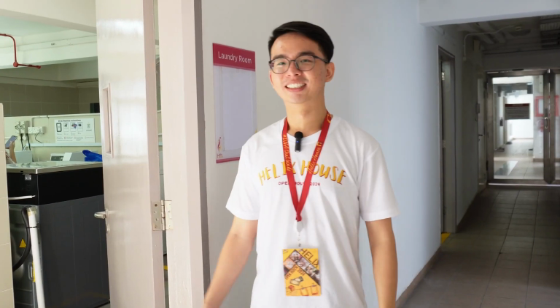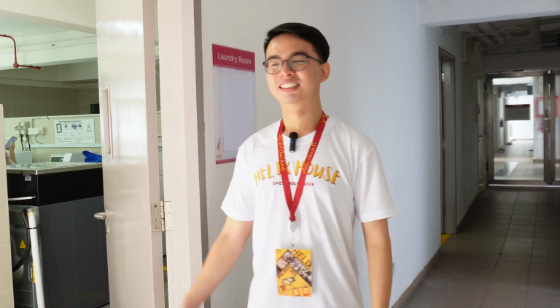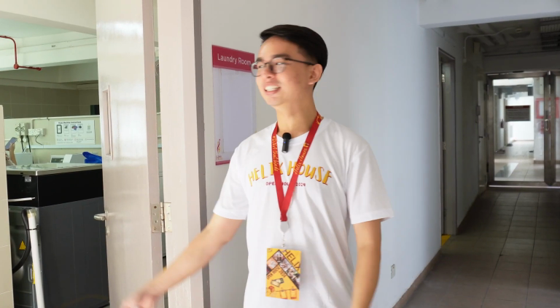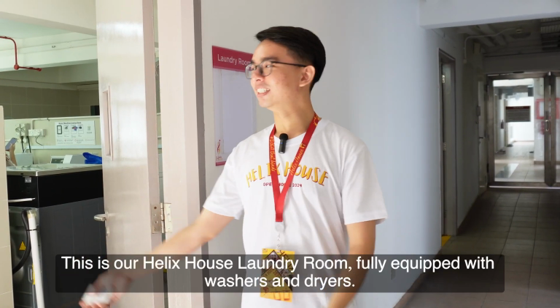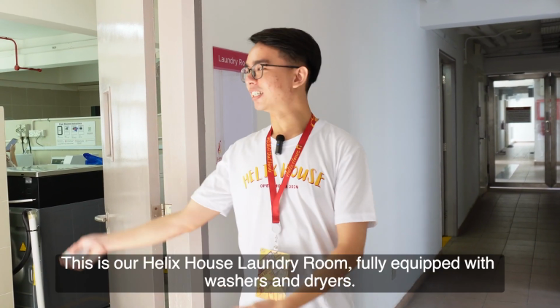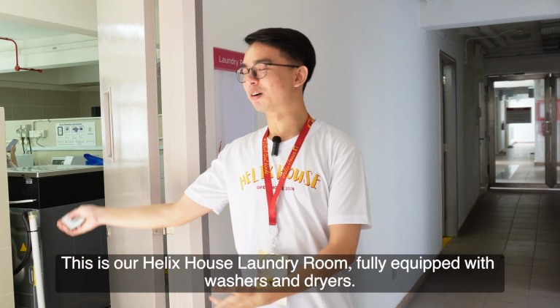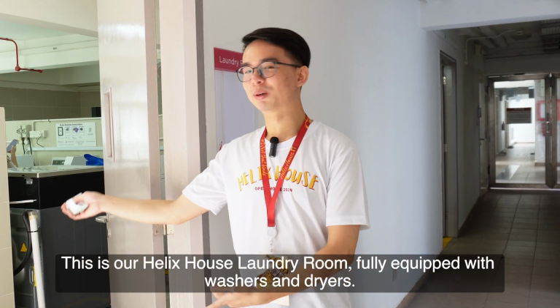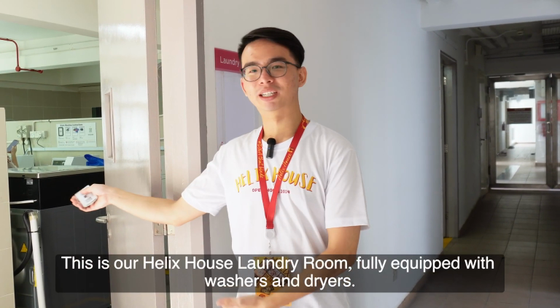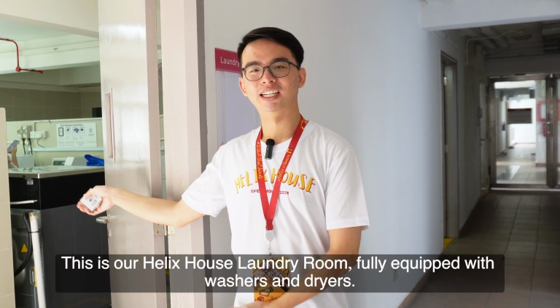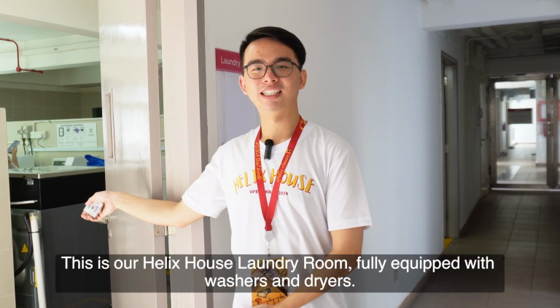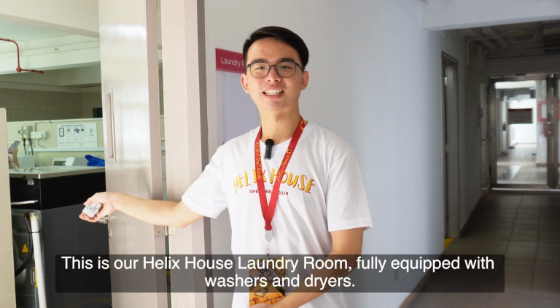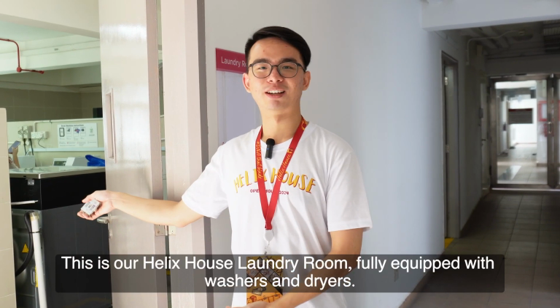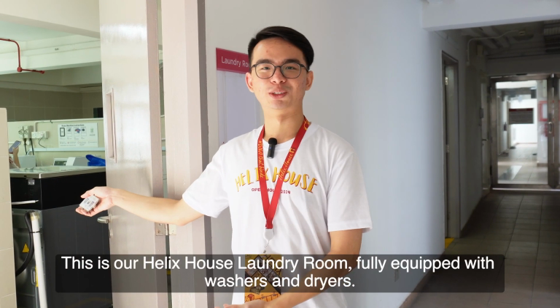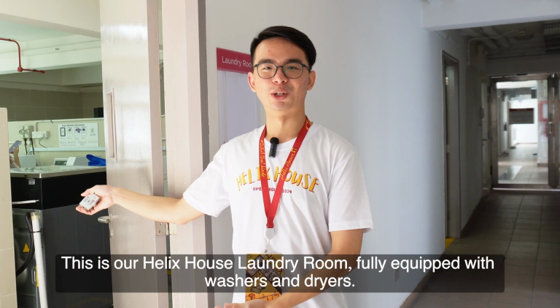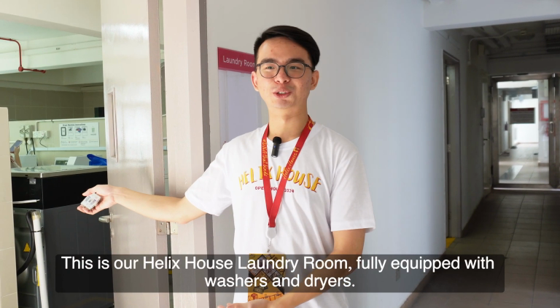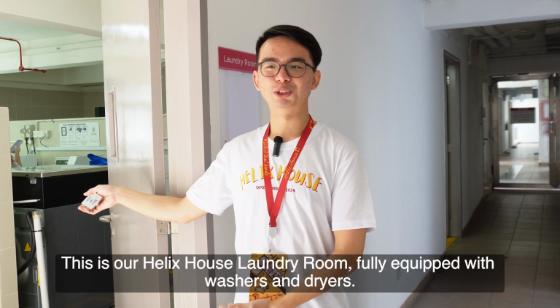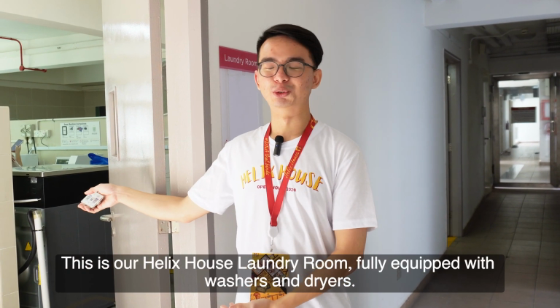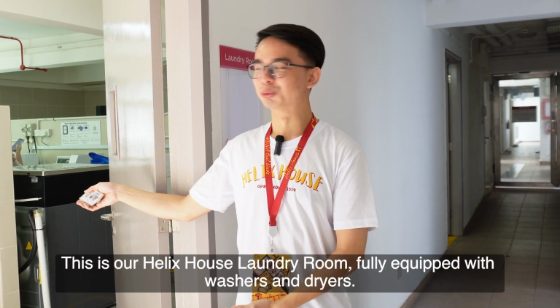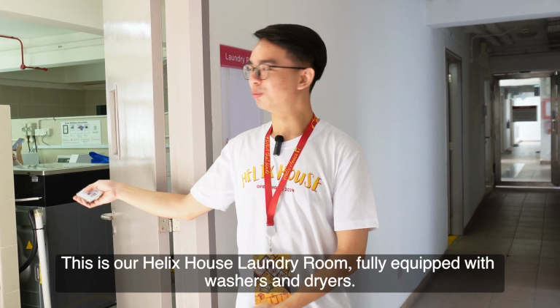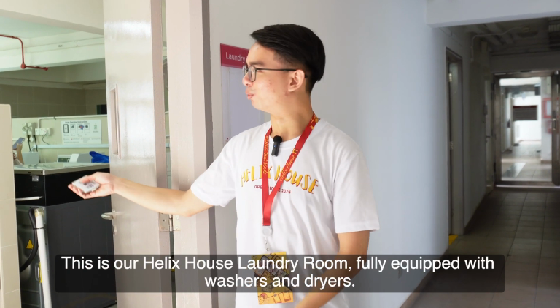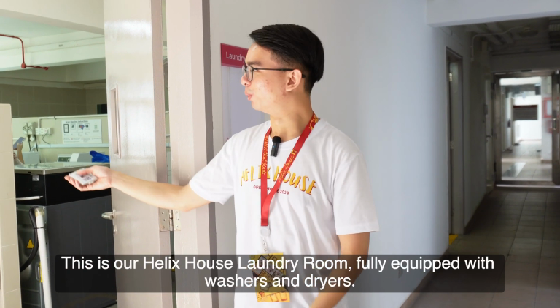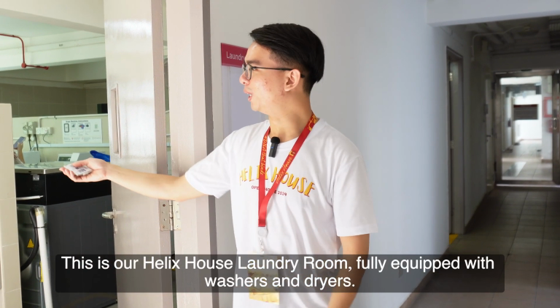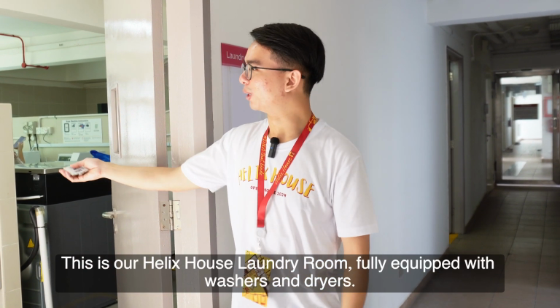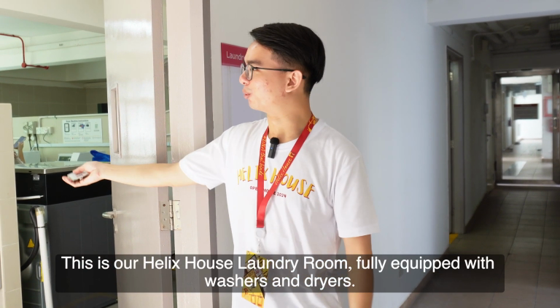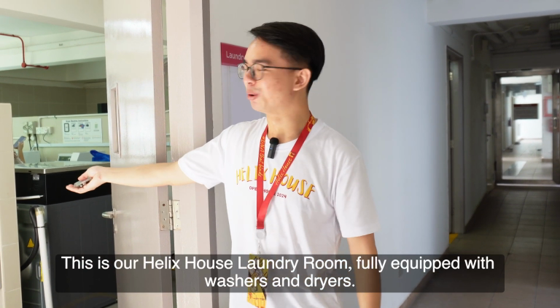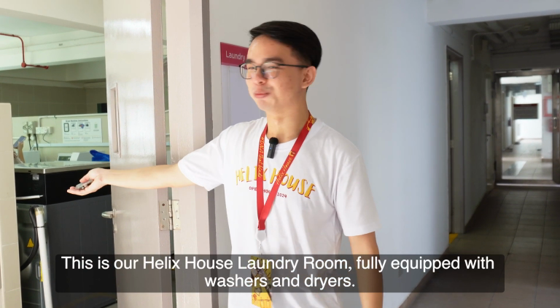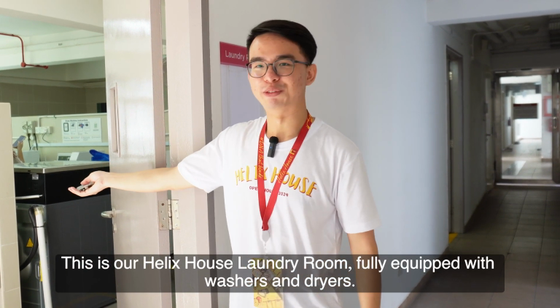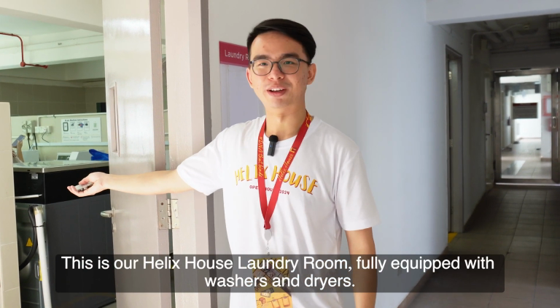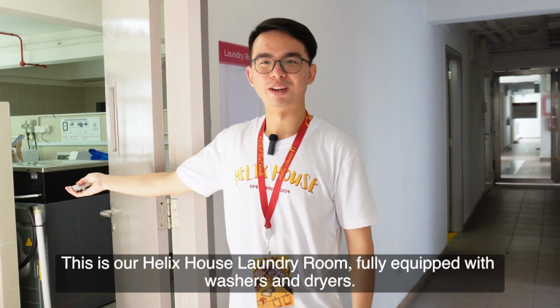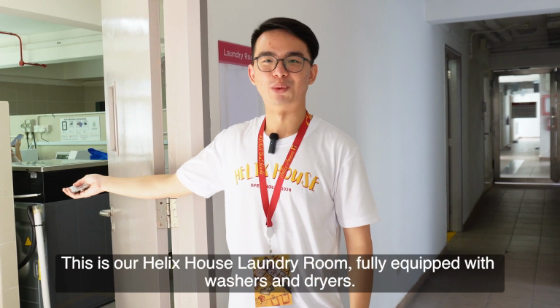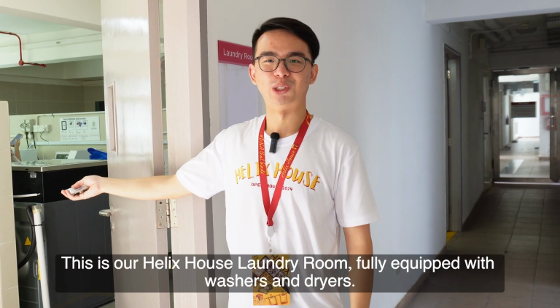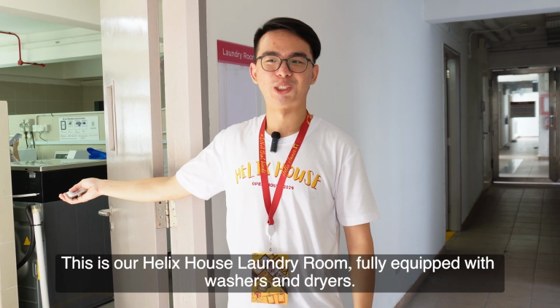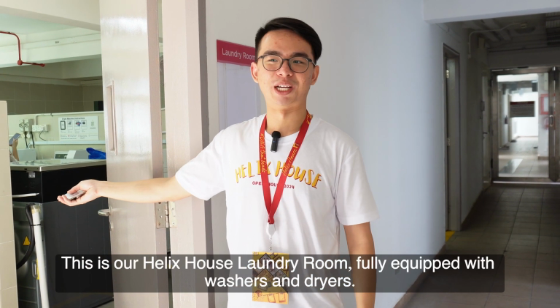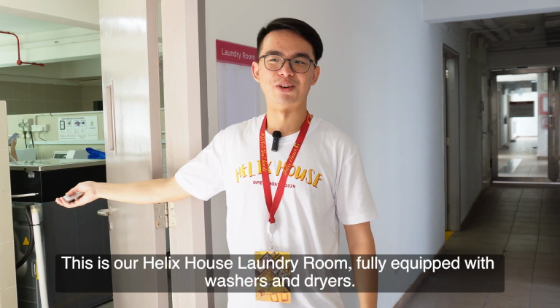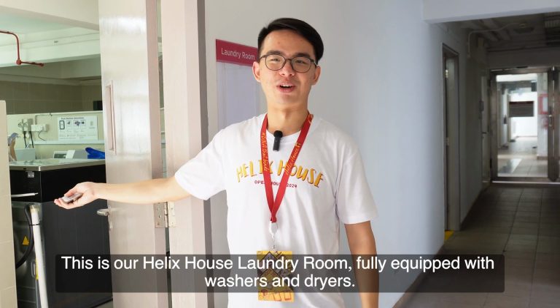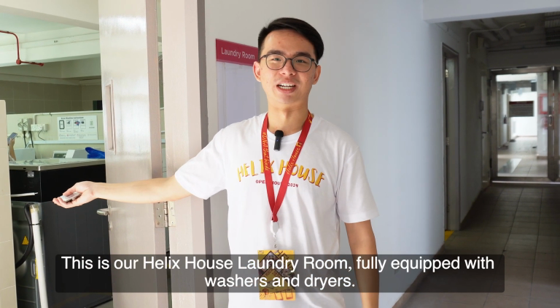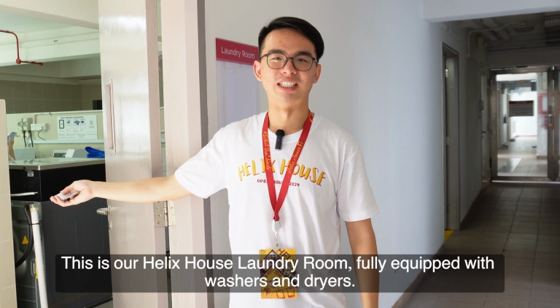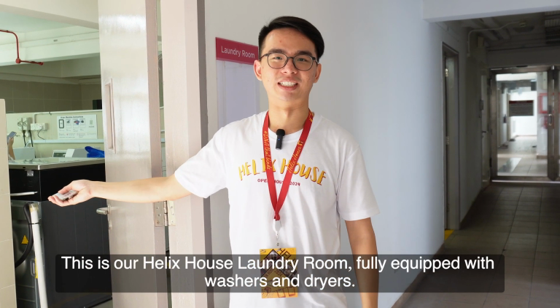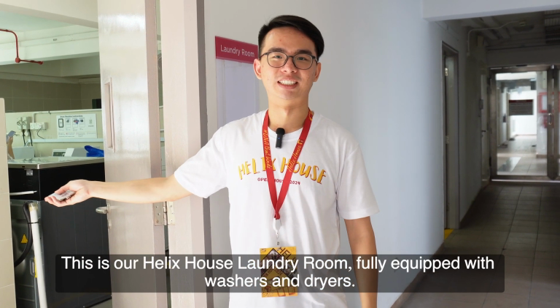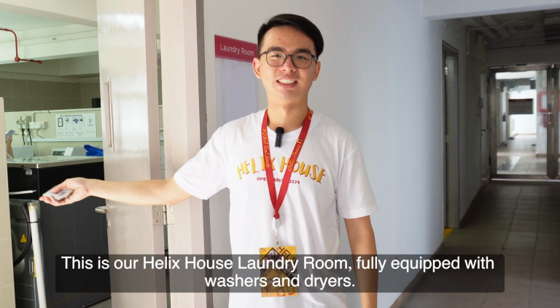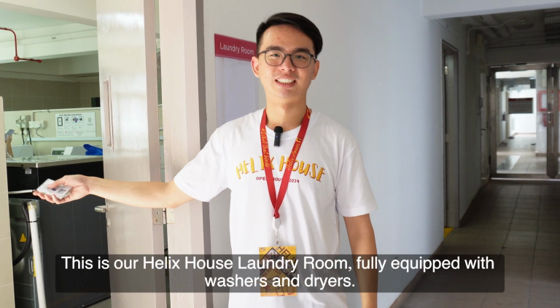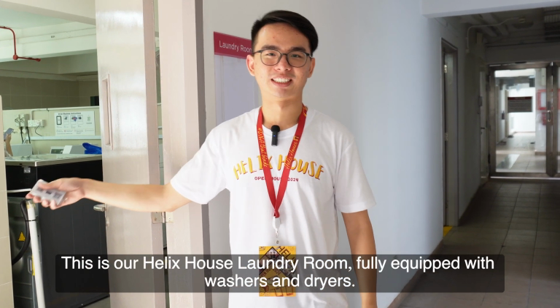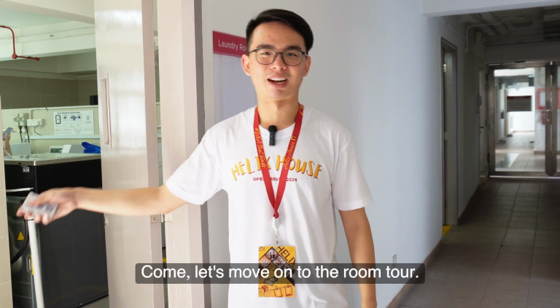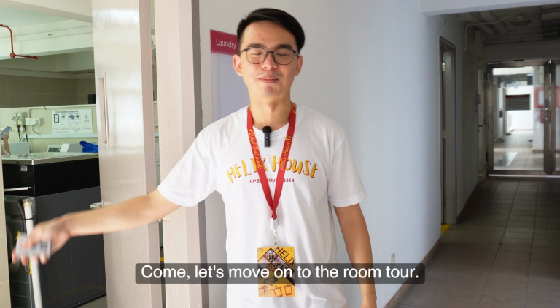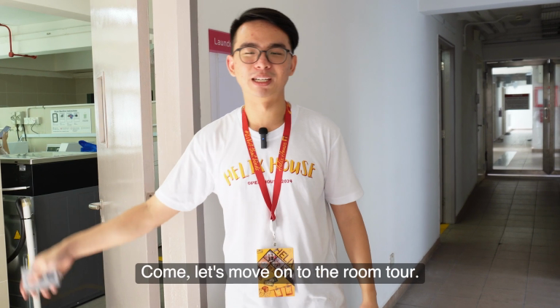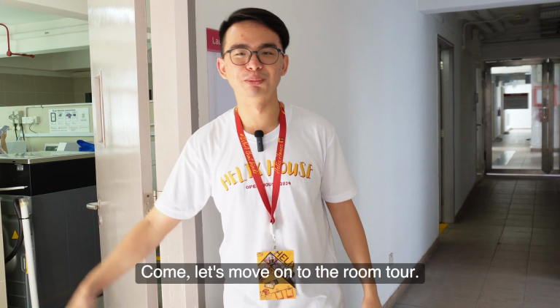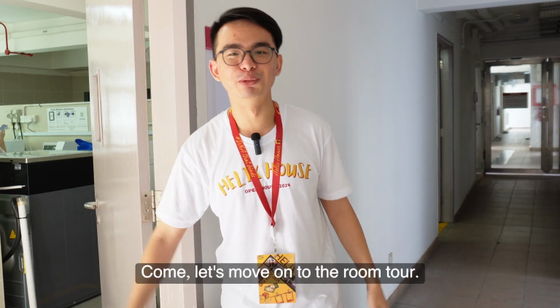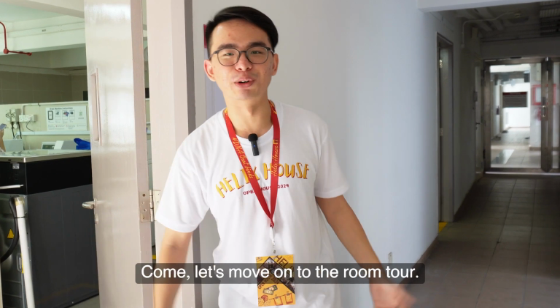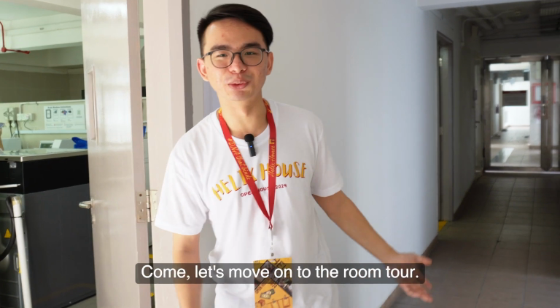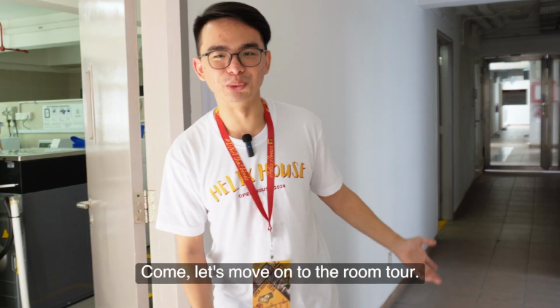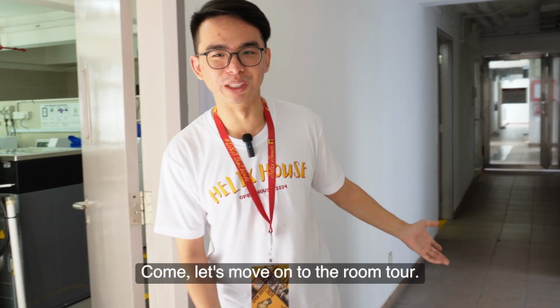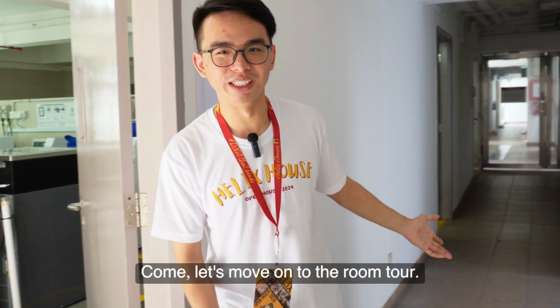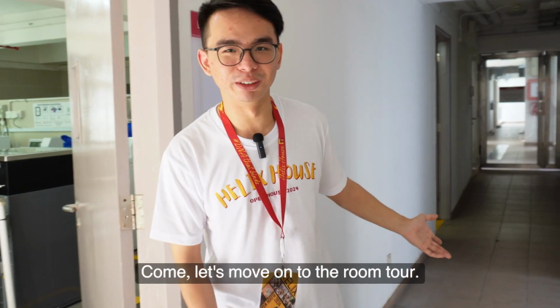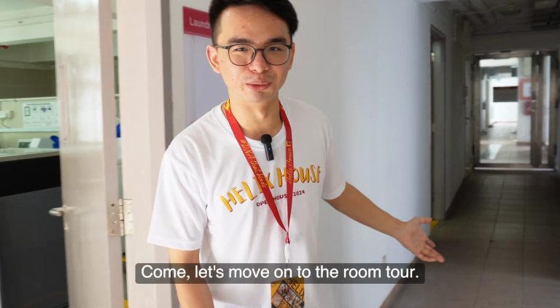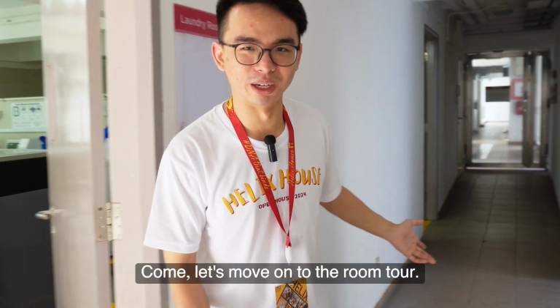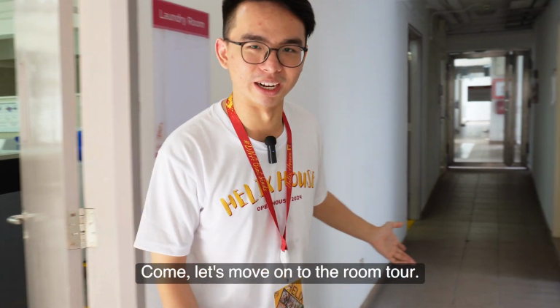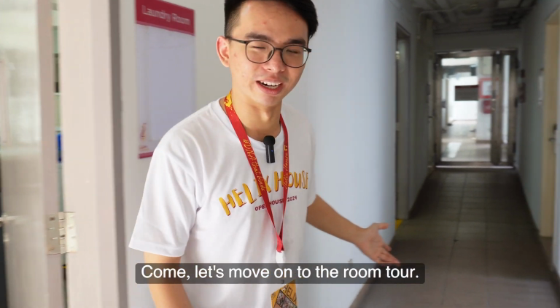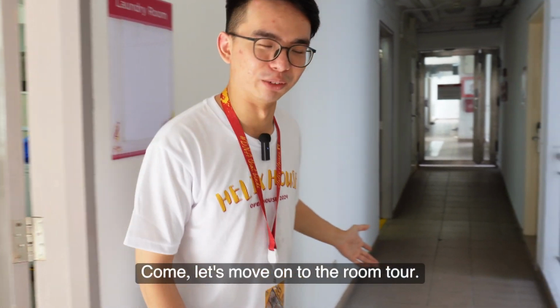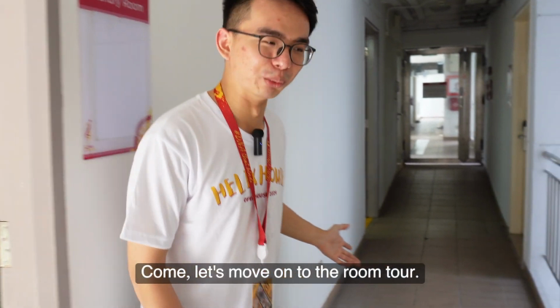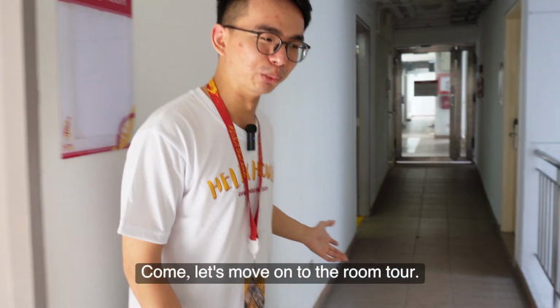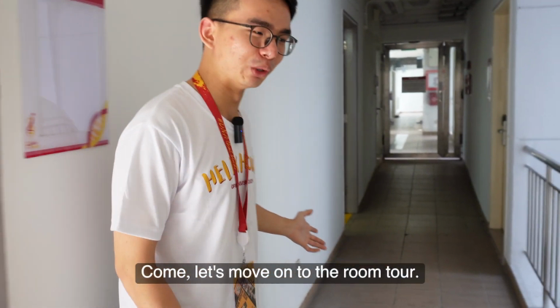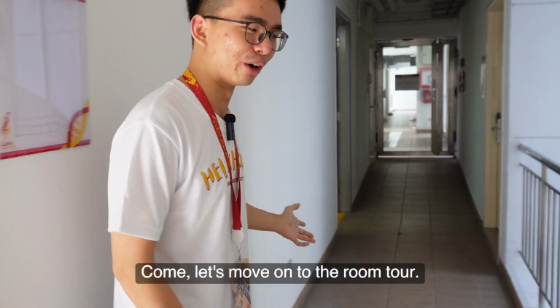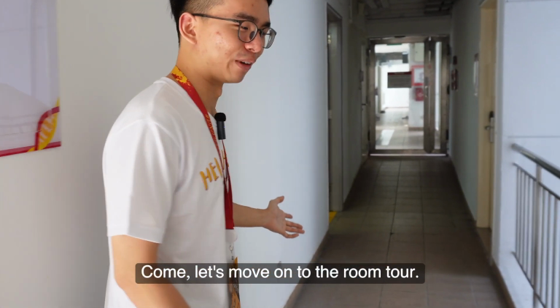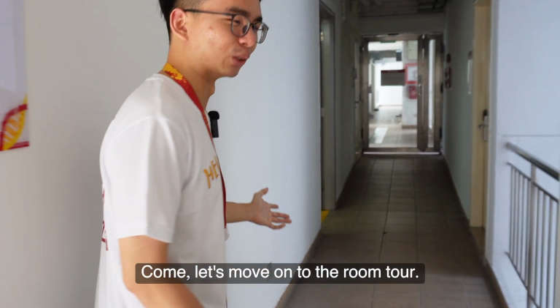This is our Helix House laundry room, fully equipped with a washer and dryer. Let's move on to the room tour.